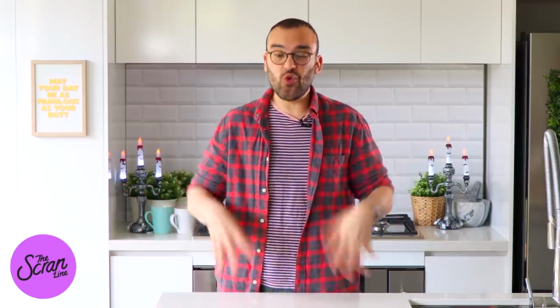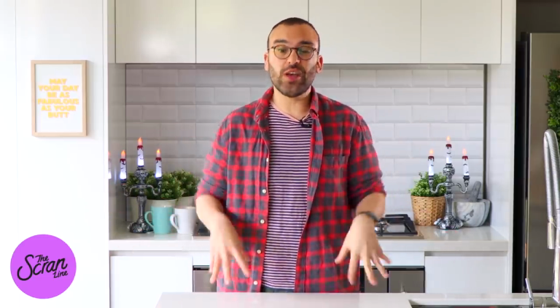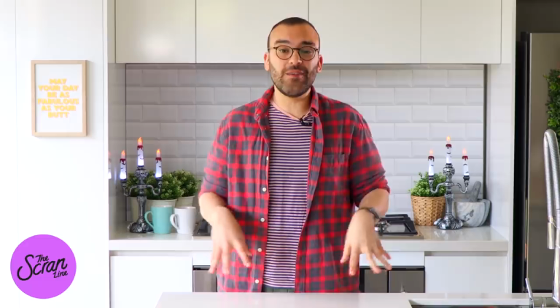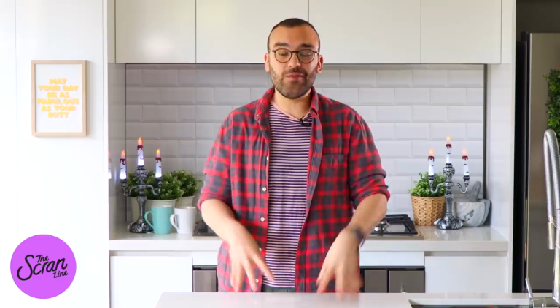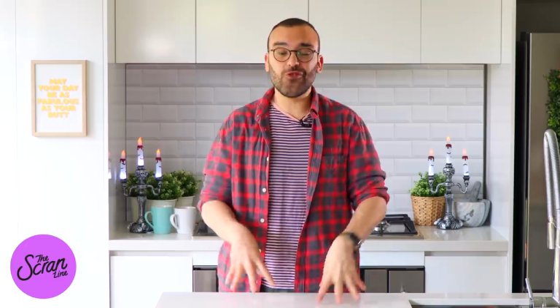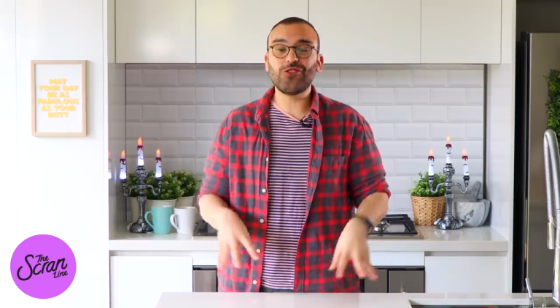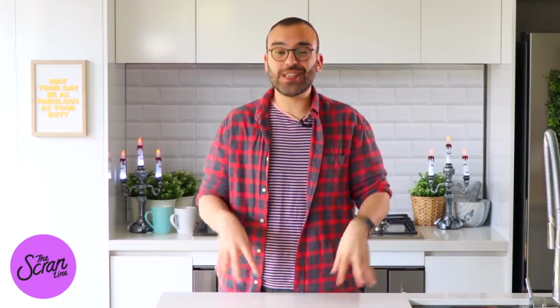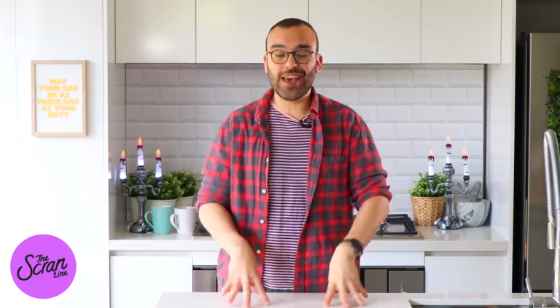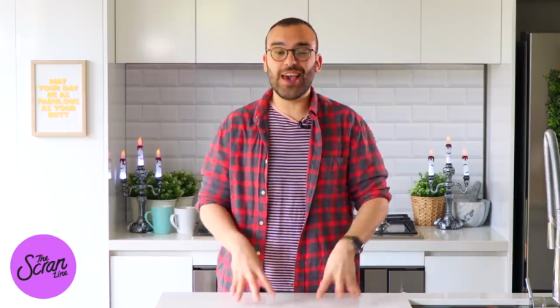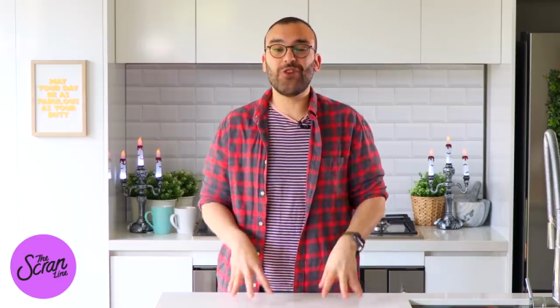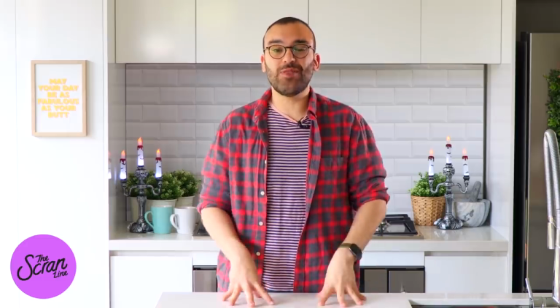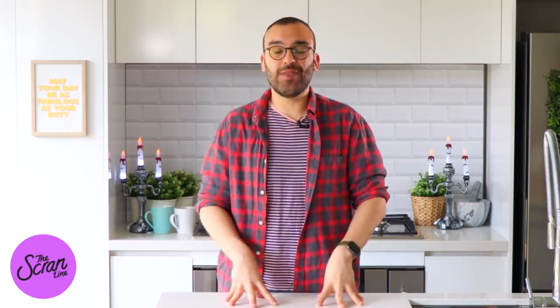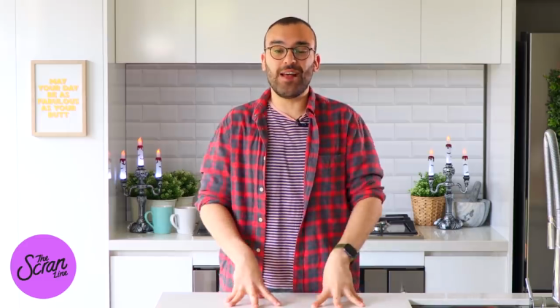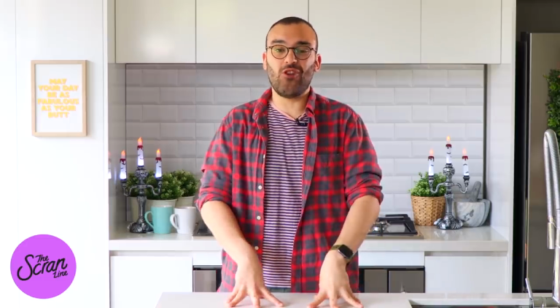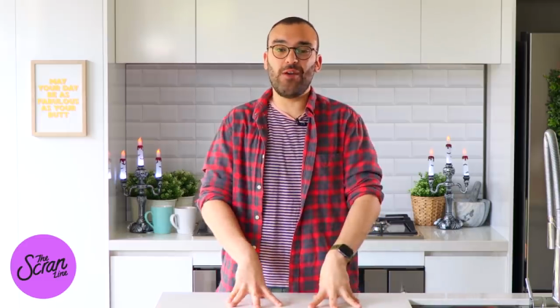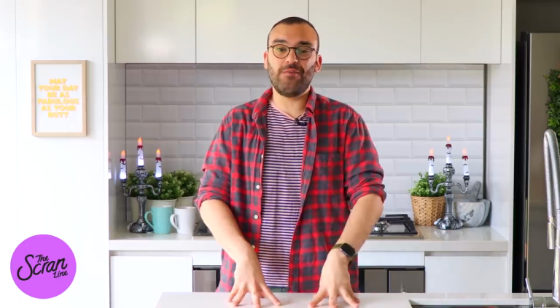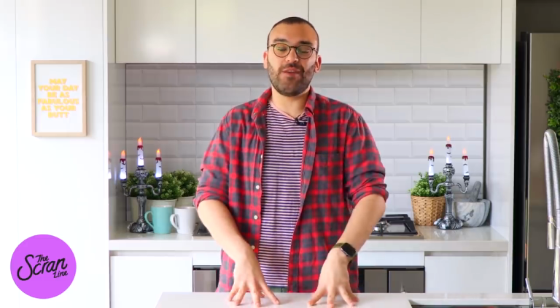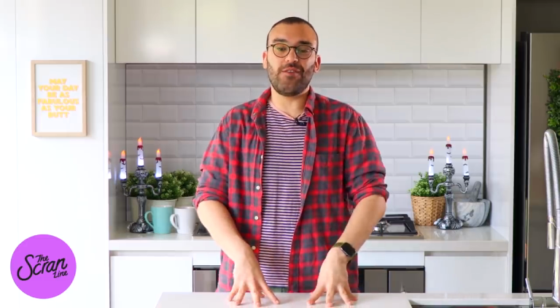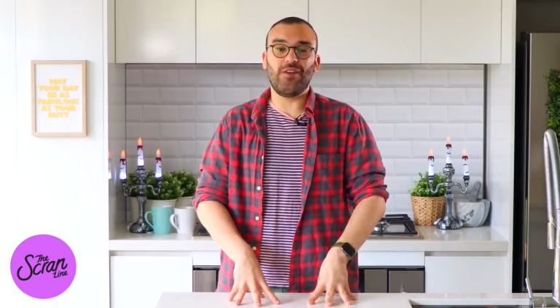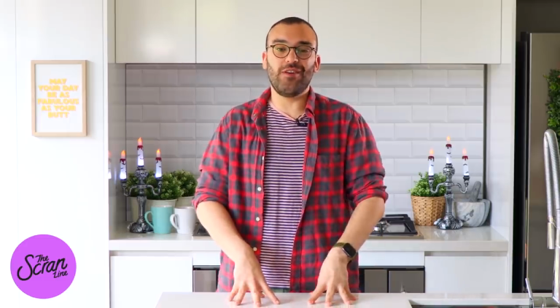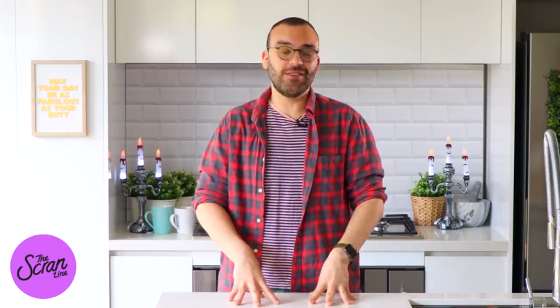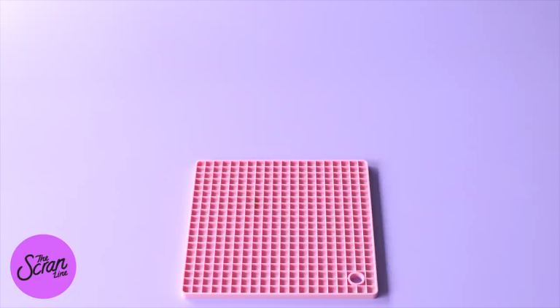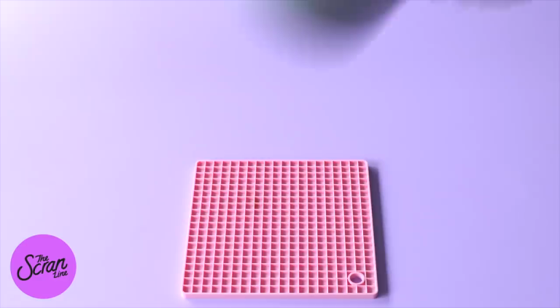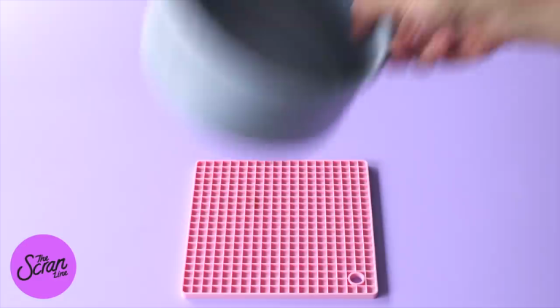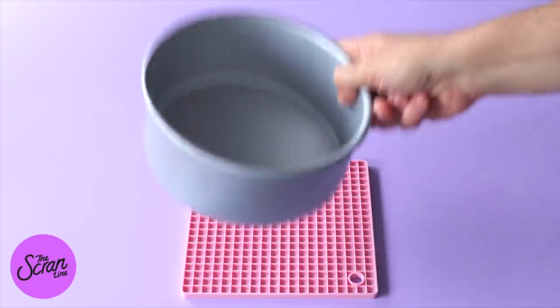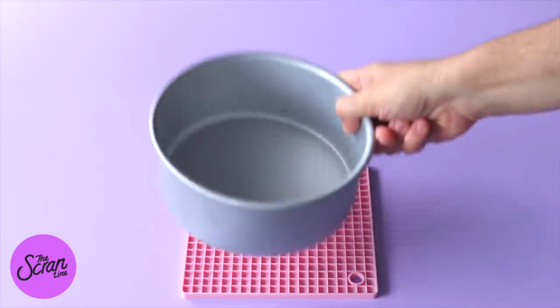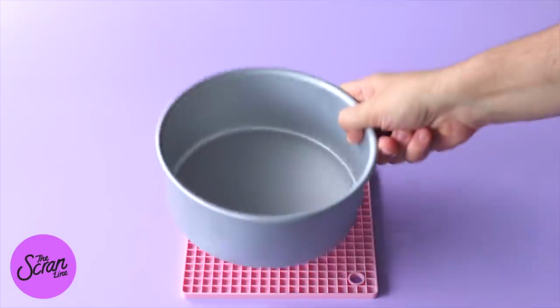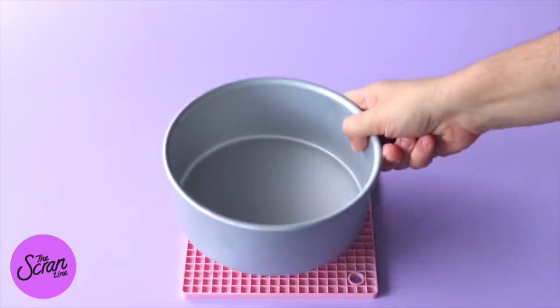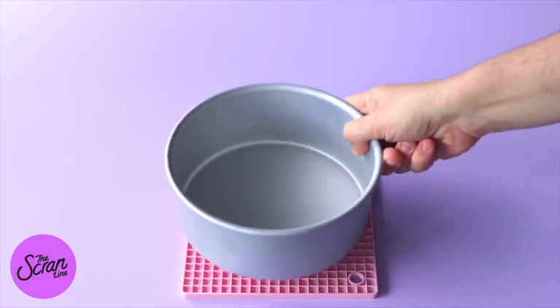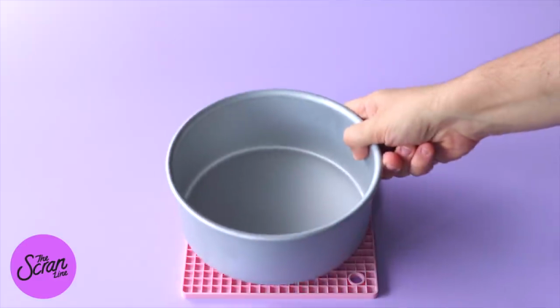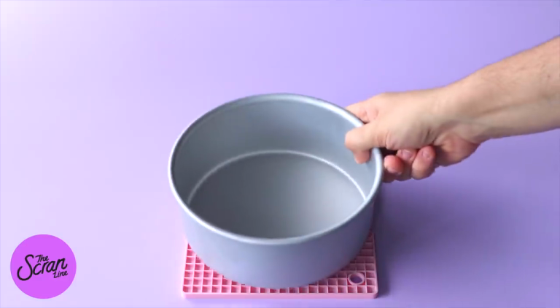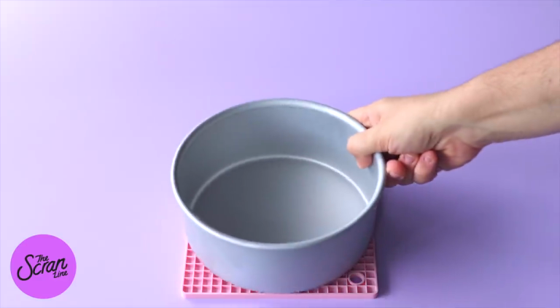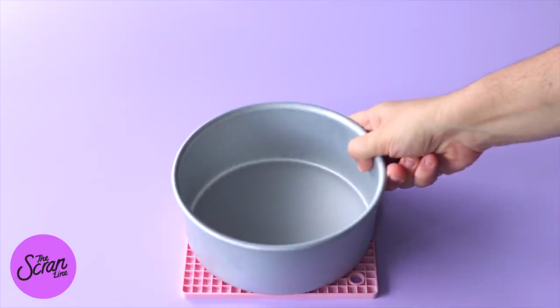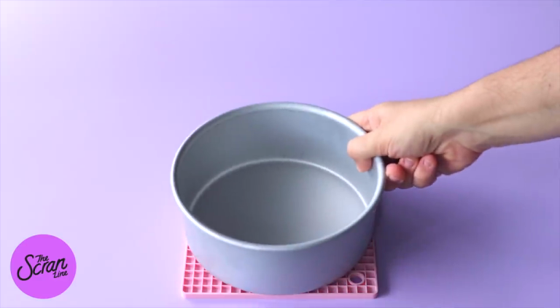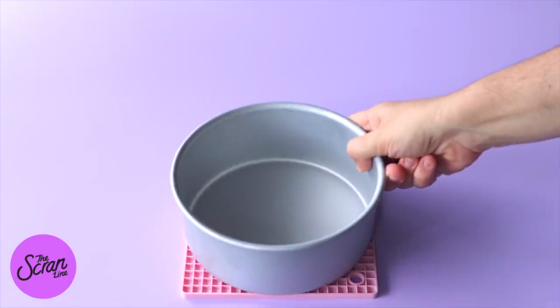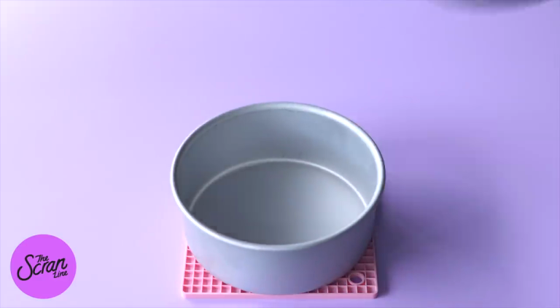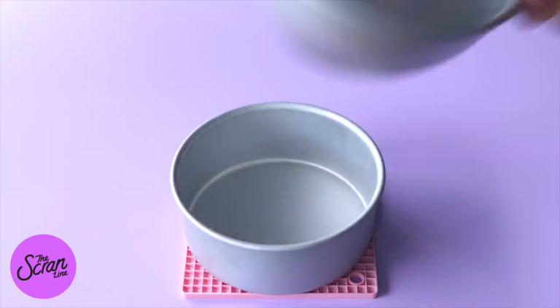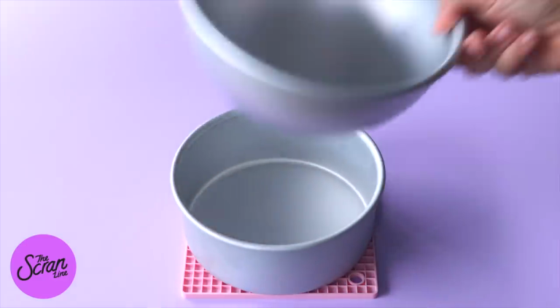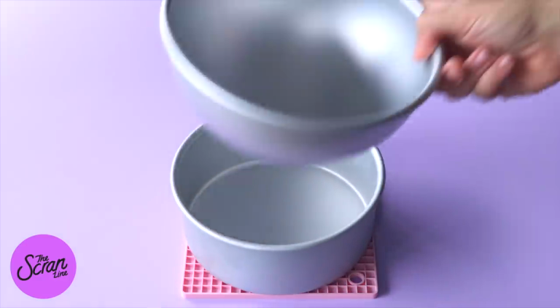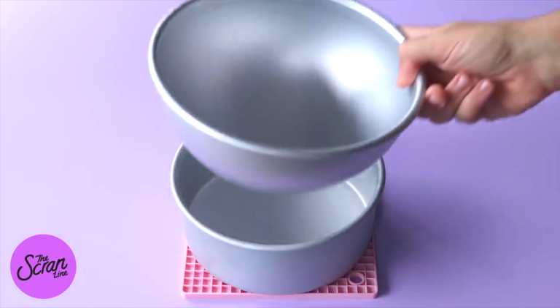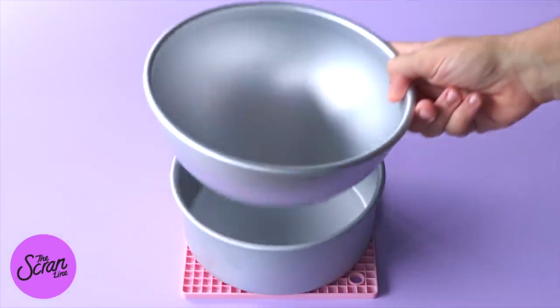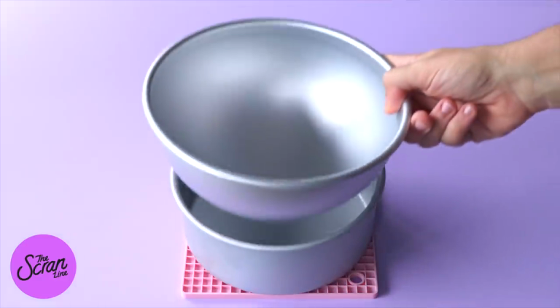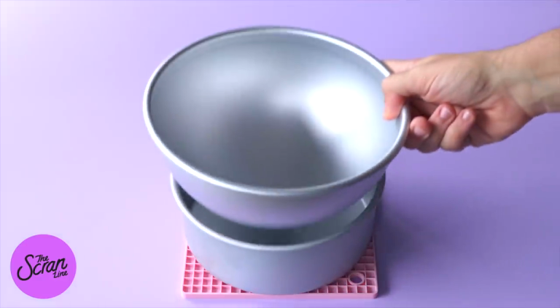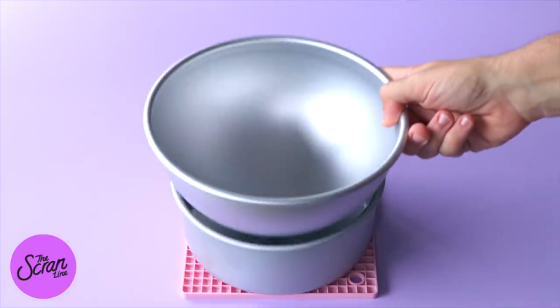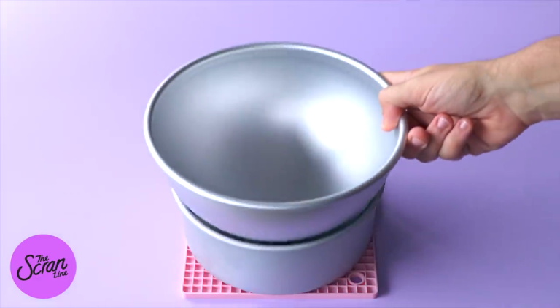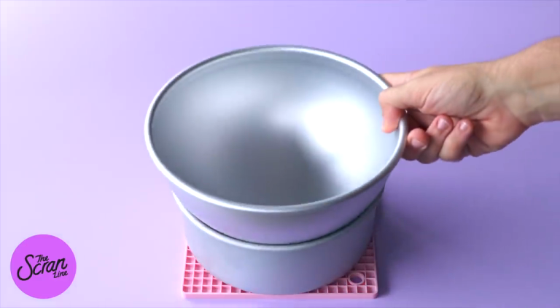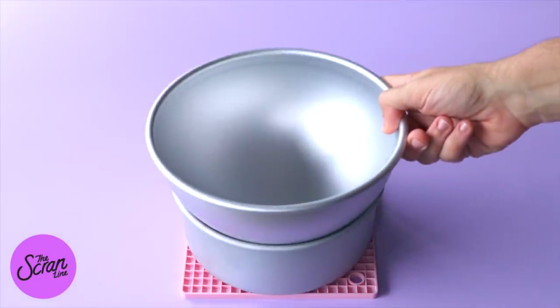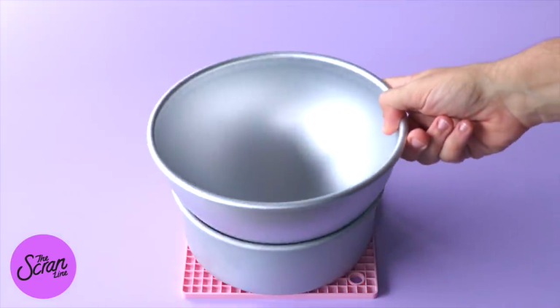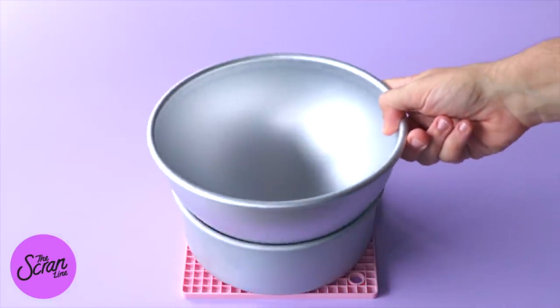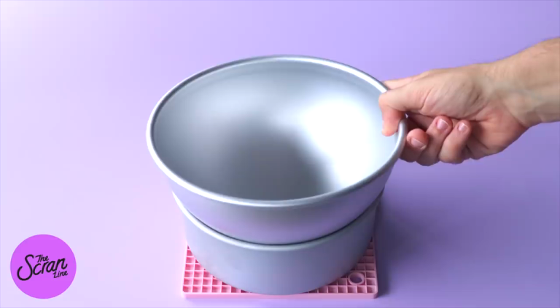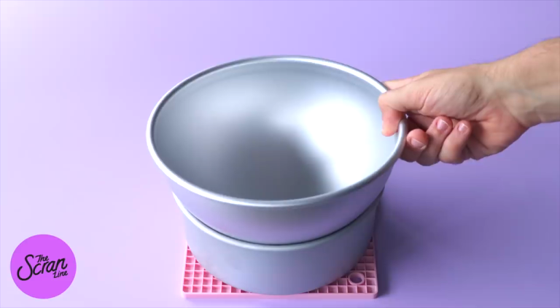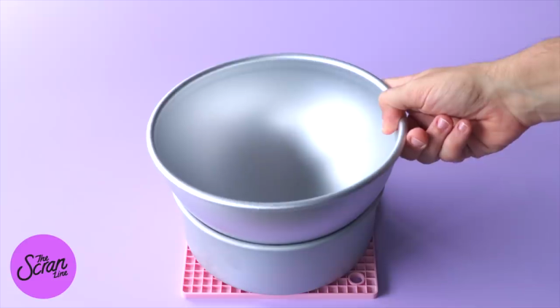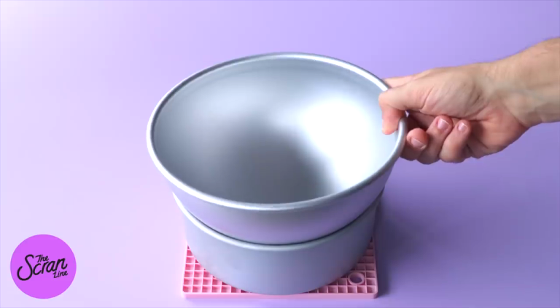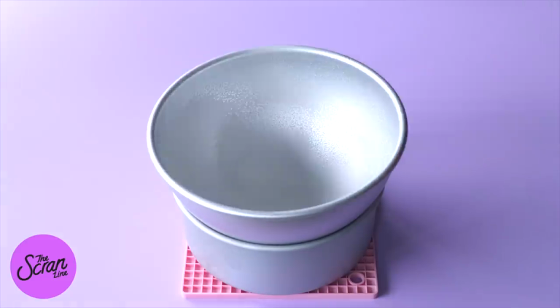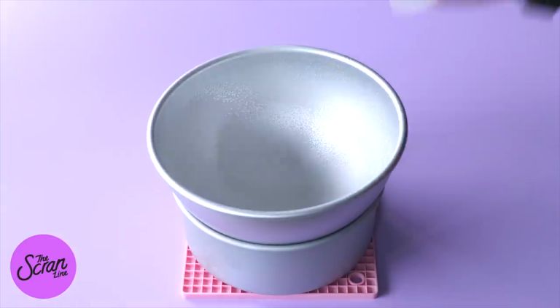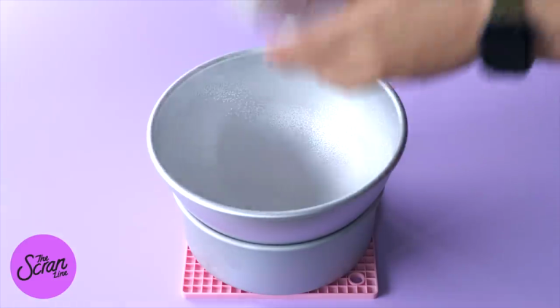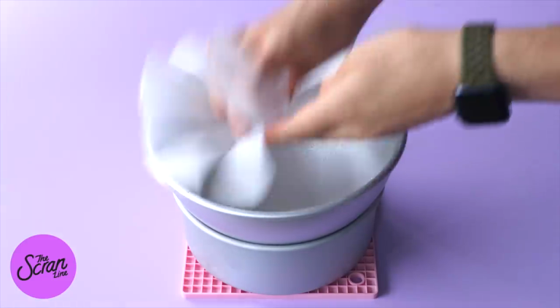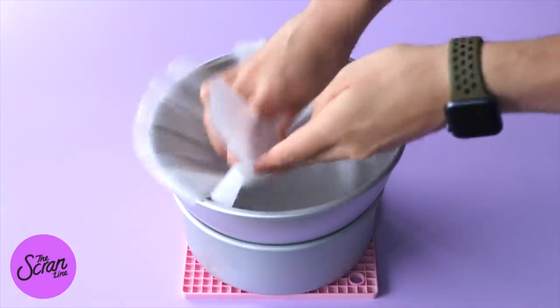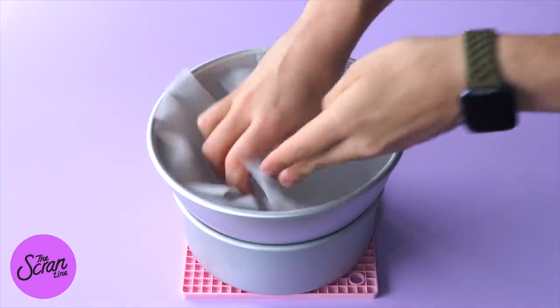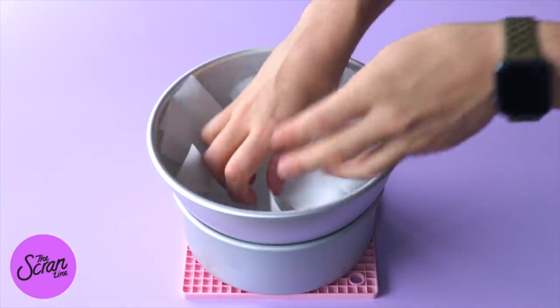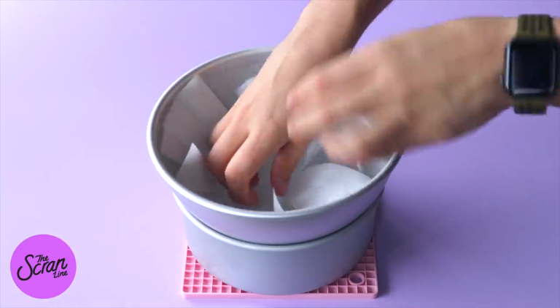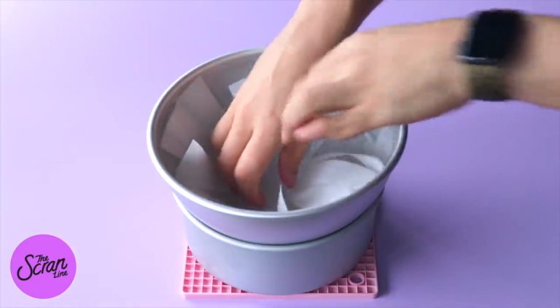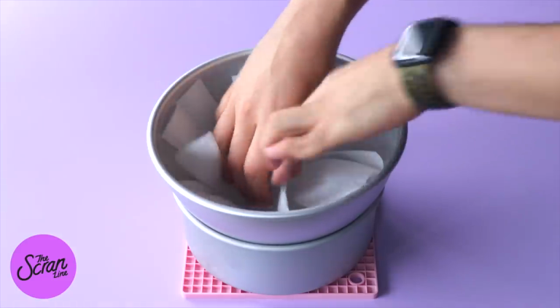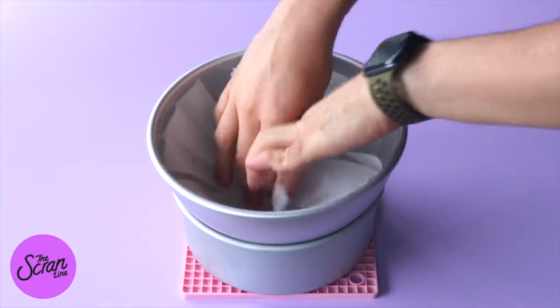If you can't find lime flavoring, just use lime zest or lime juice — it will infuse the cake with that lime flavor. Once you've got that mix, you're going to split it into different cake tins.